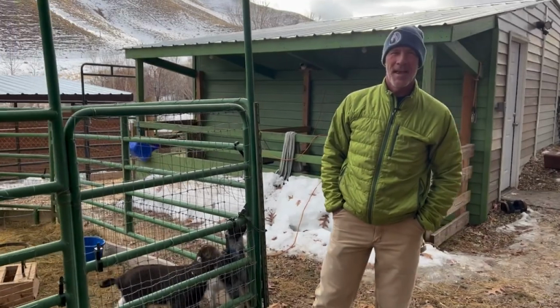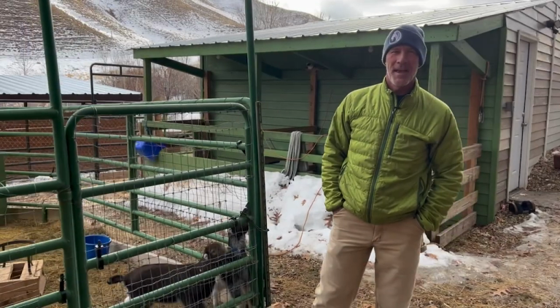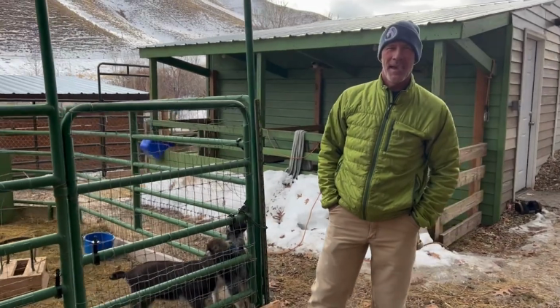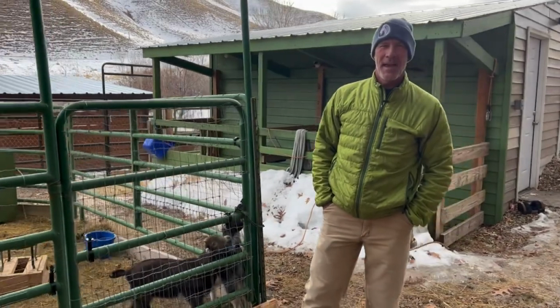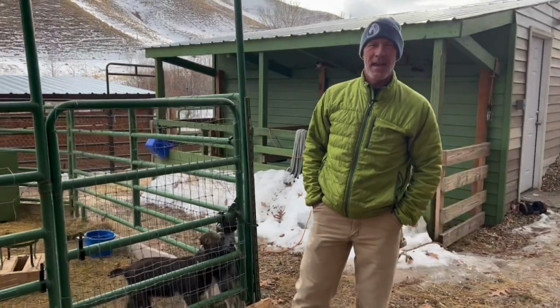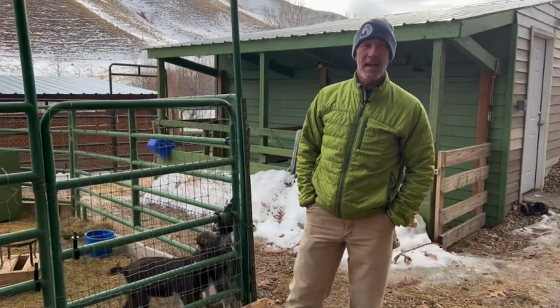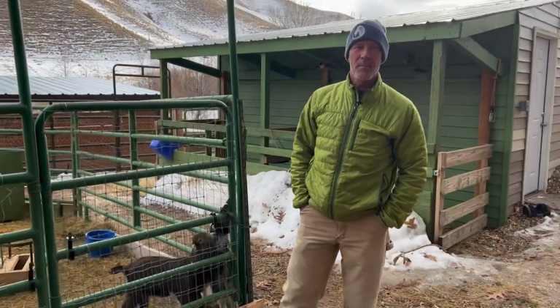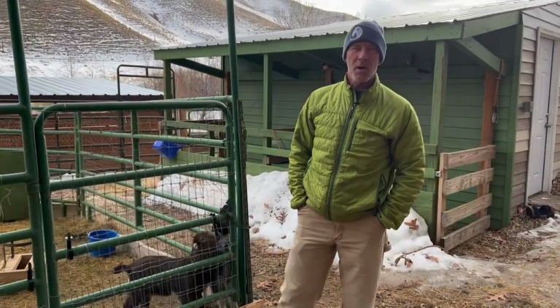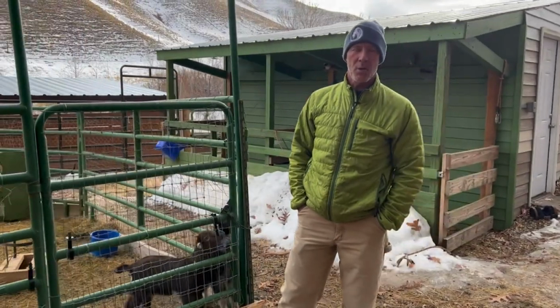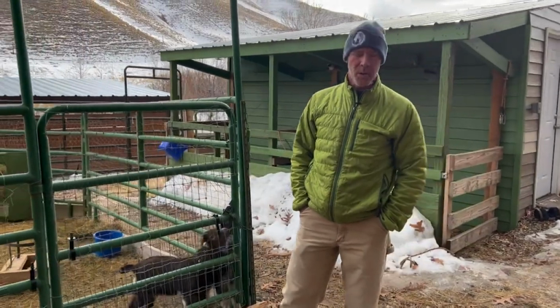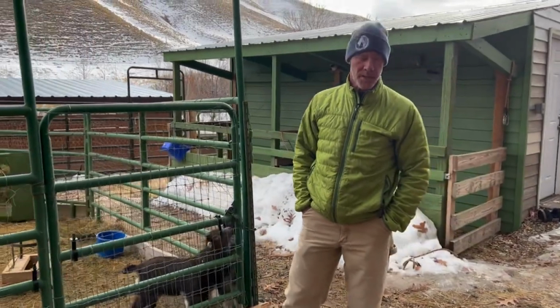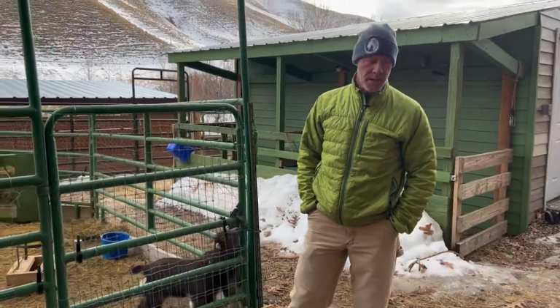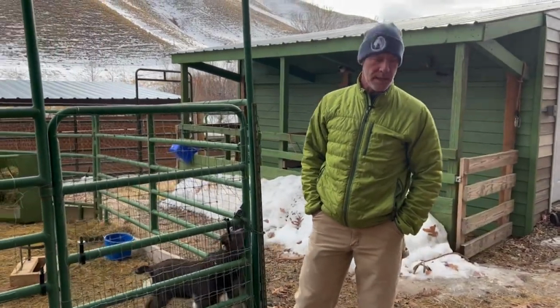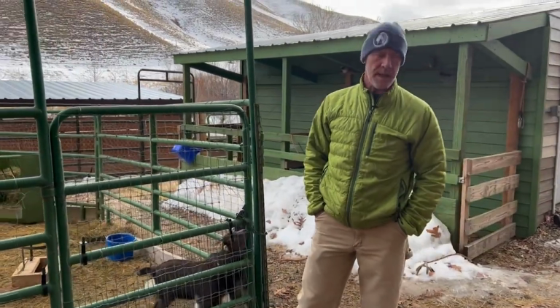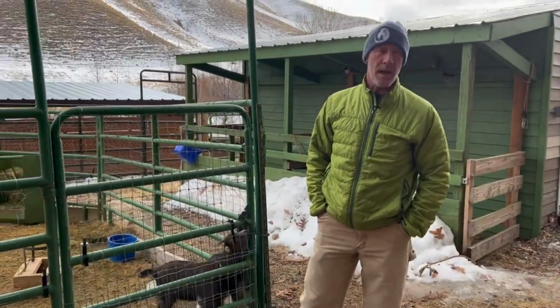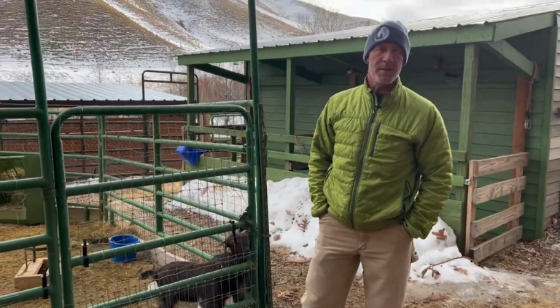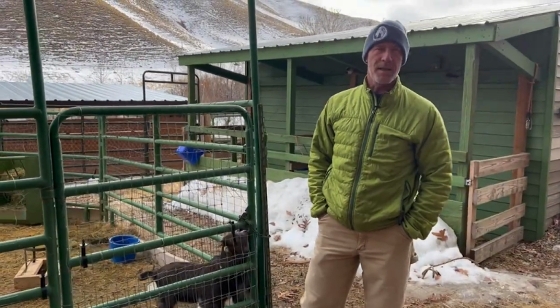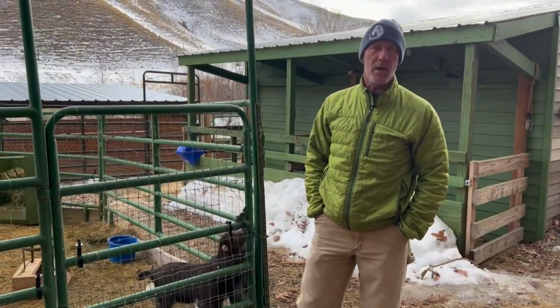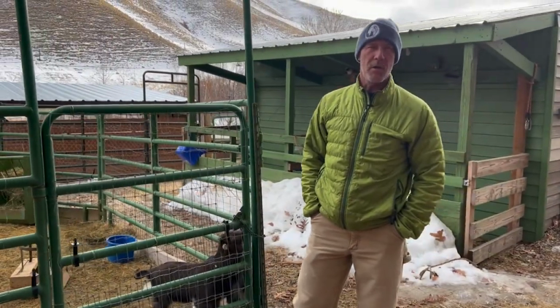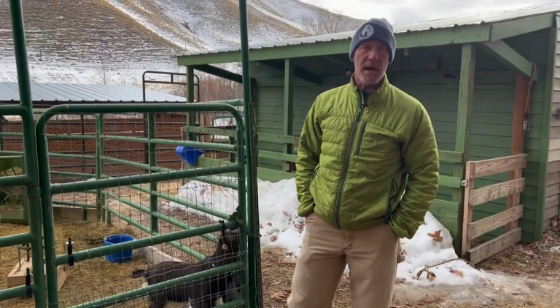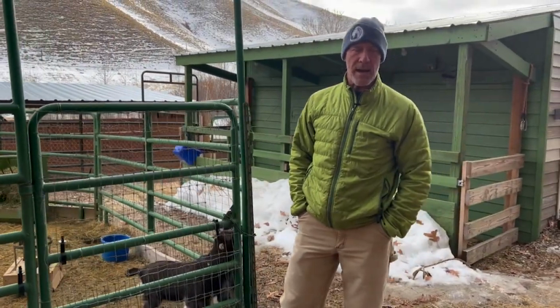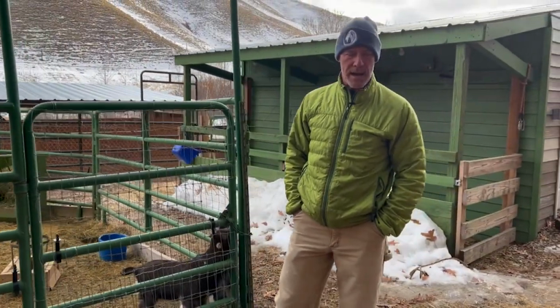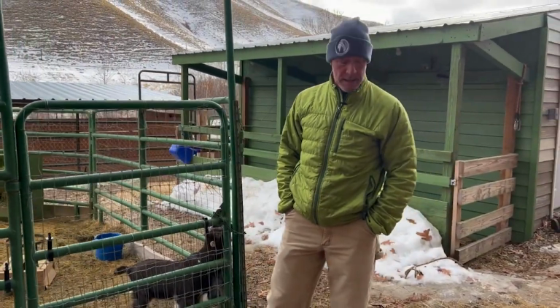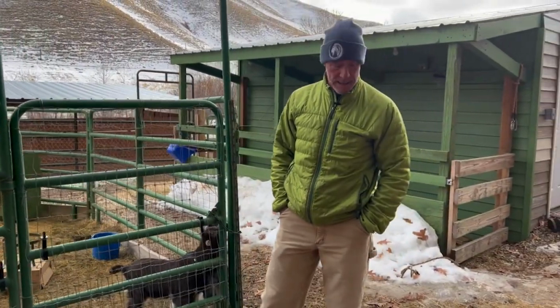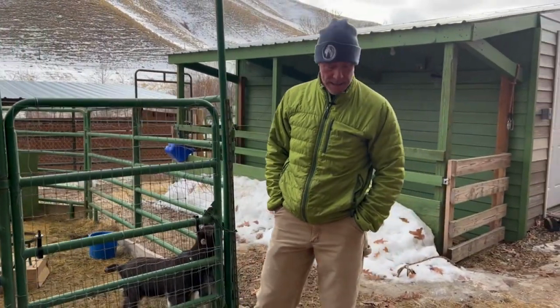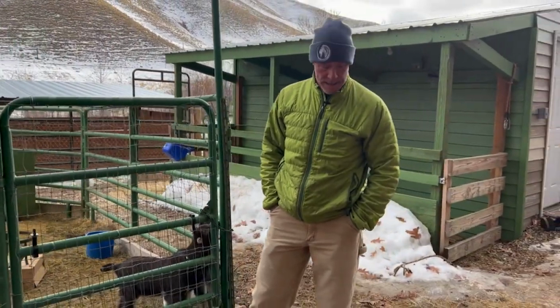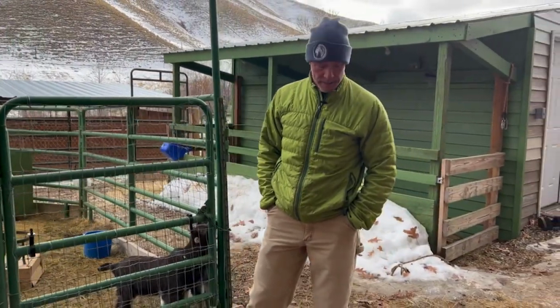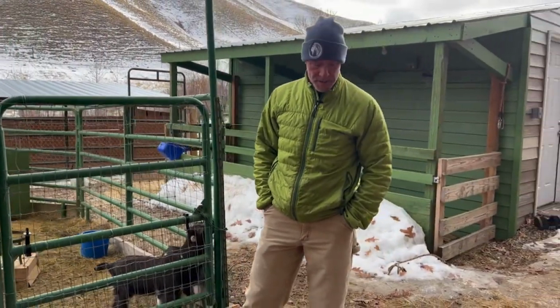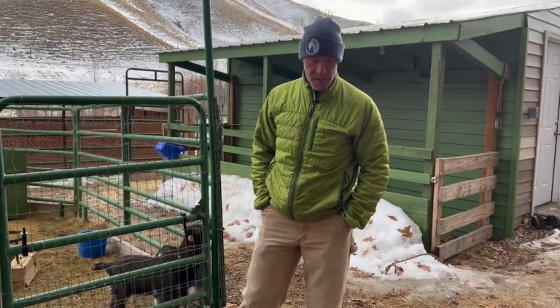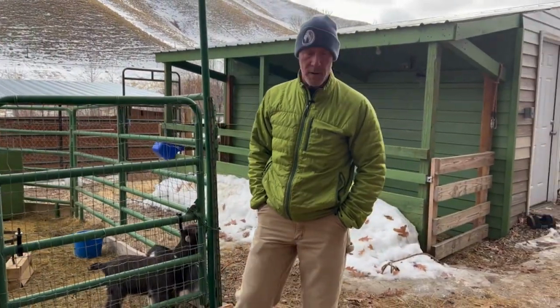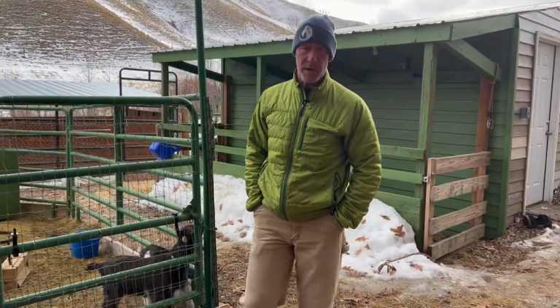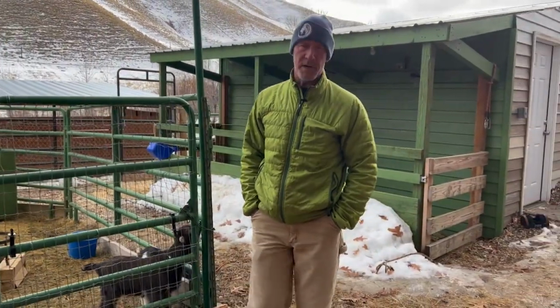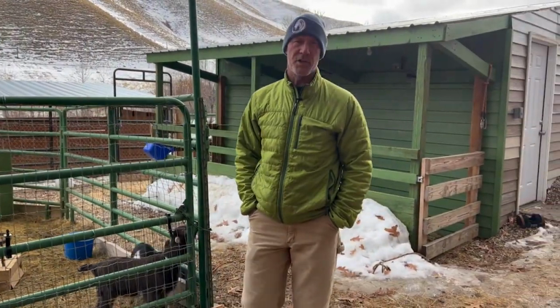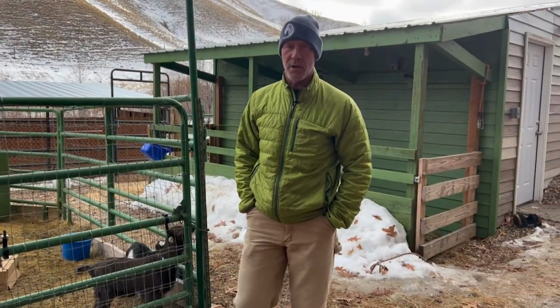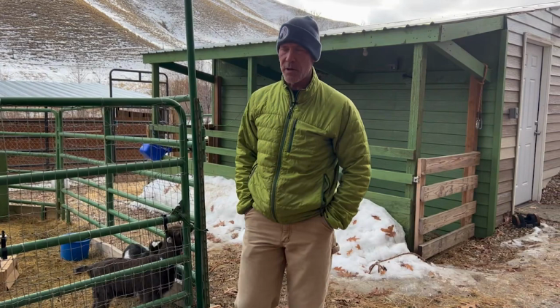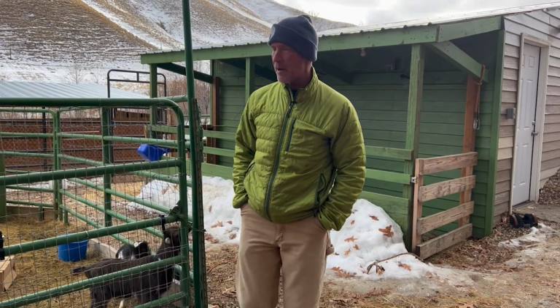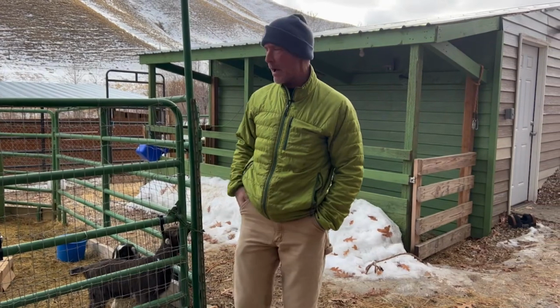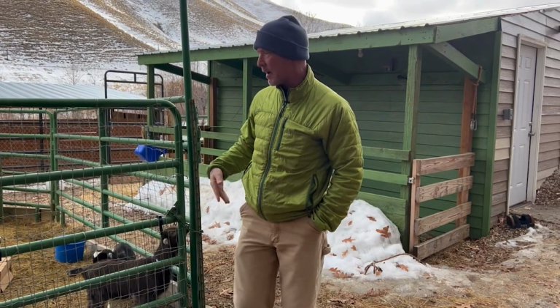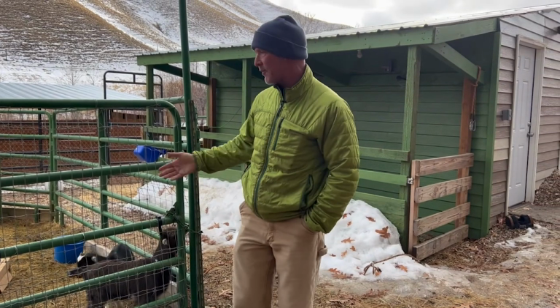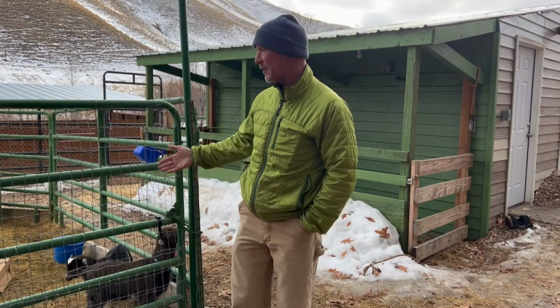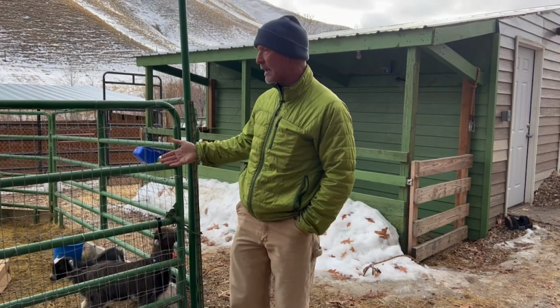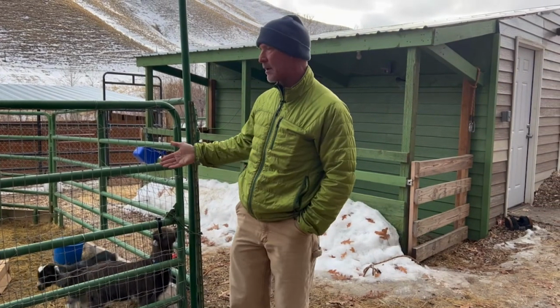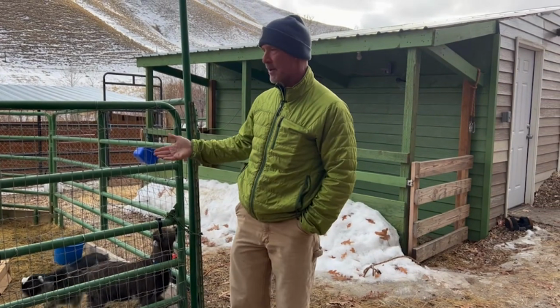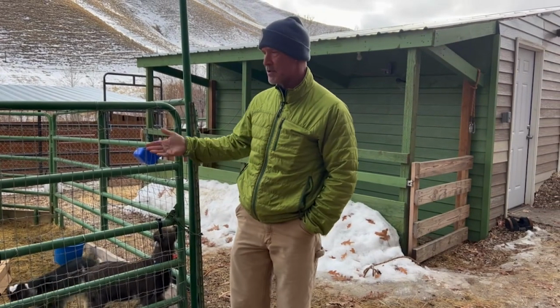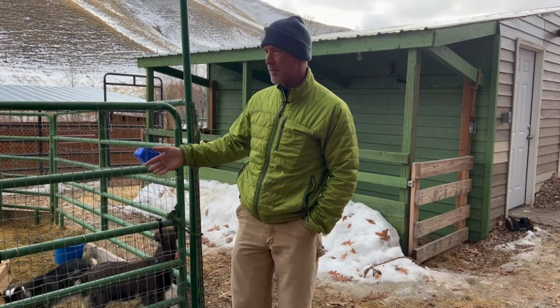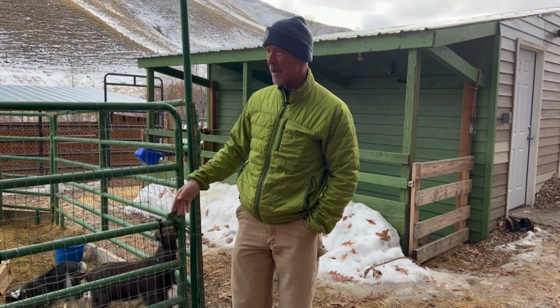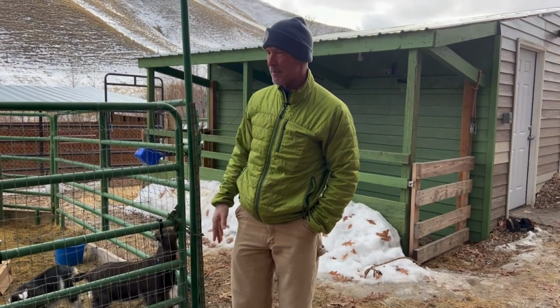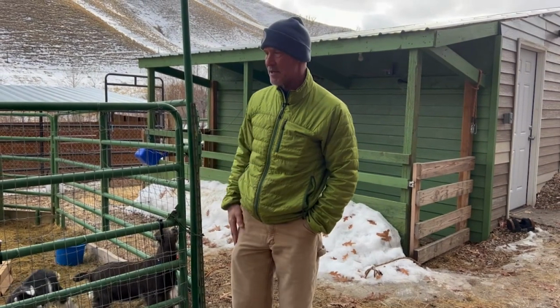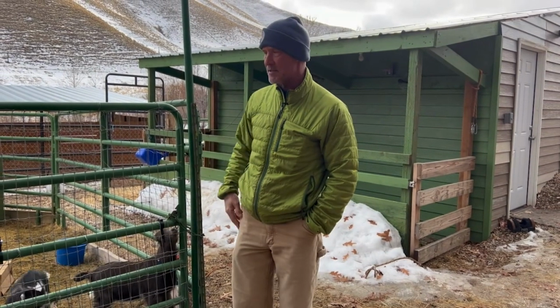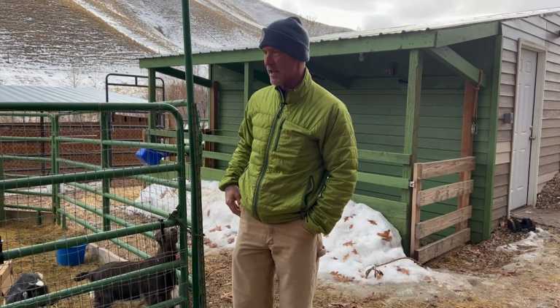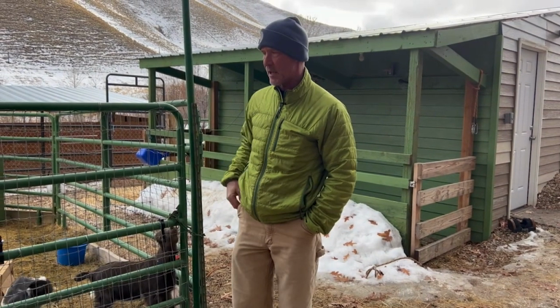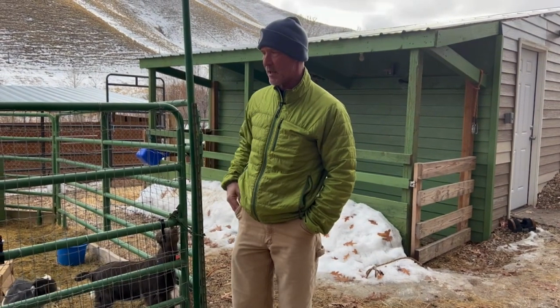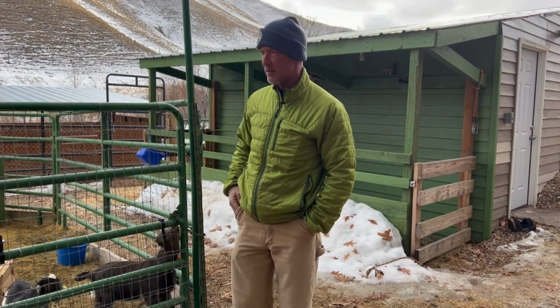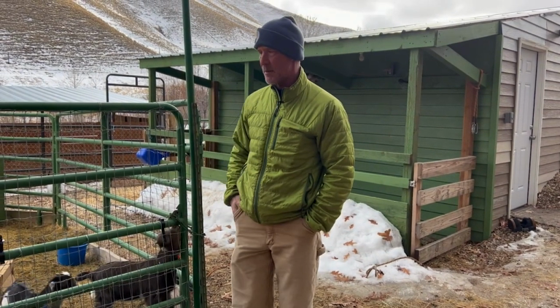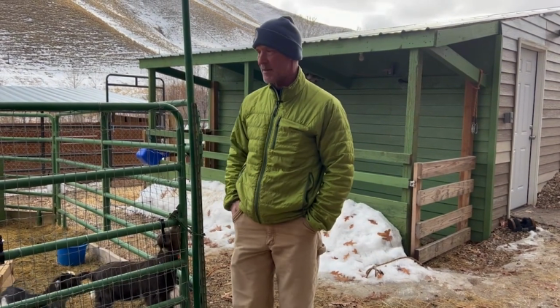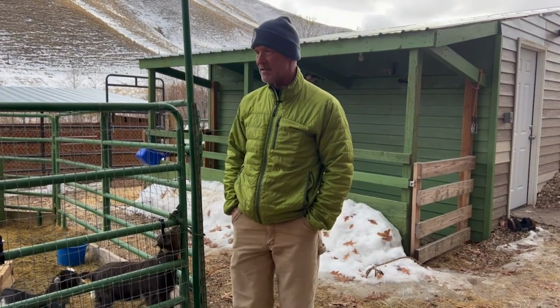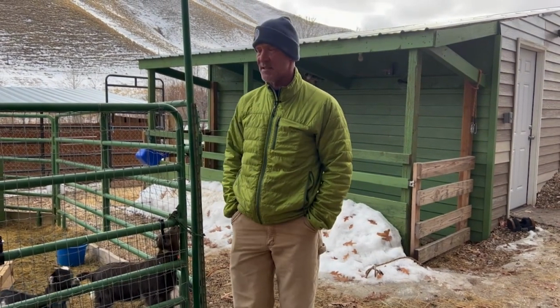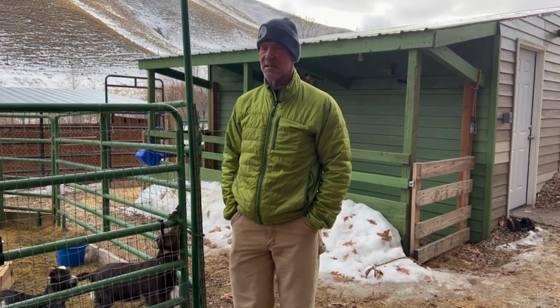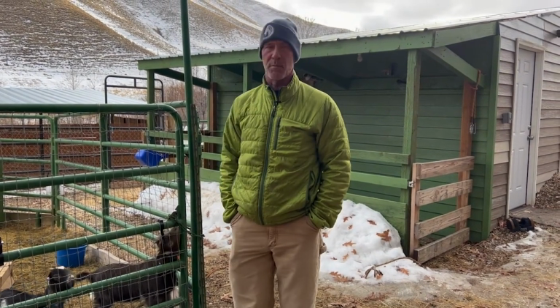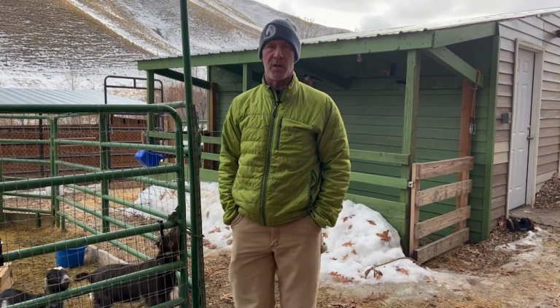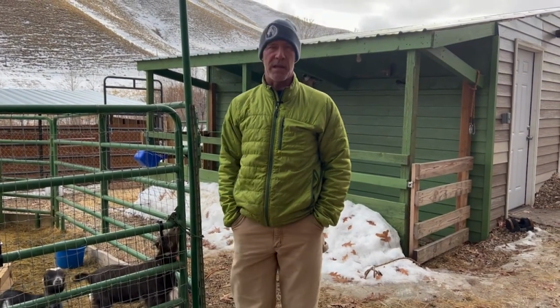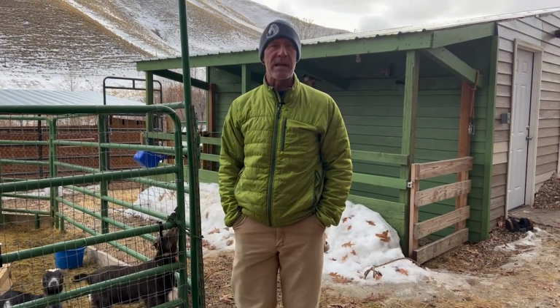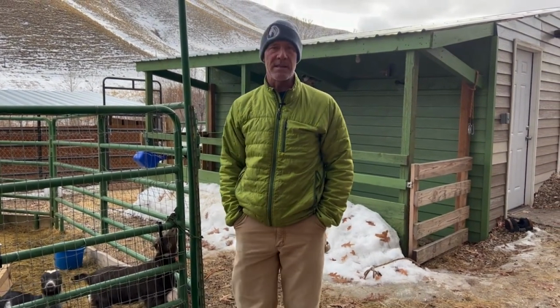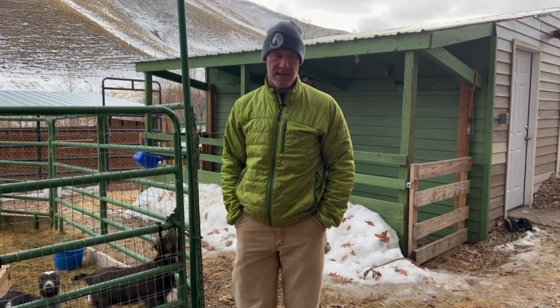Hey, Mark Warnke here — they call me the goat guy. I wanted to show you how I feed a bunch of babies and keep that system really easy.